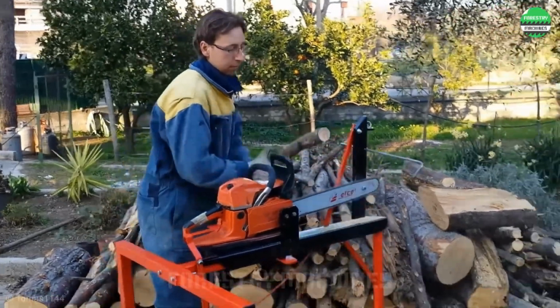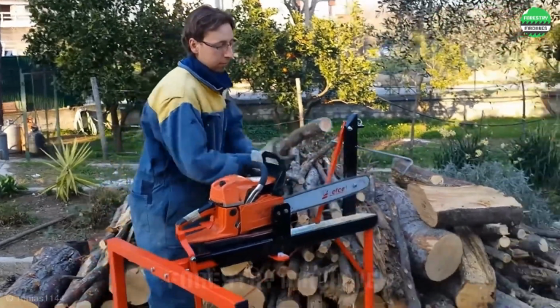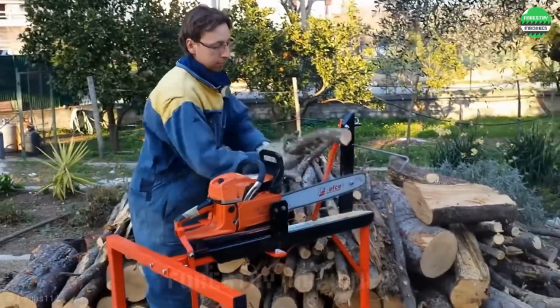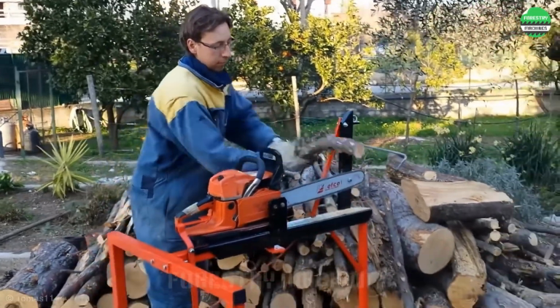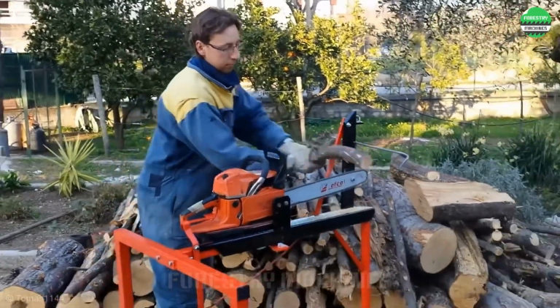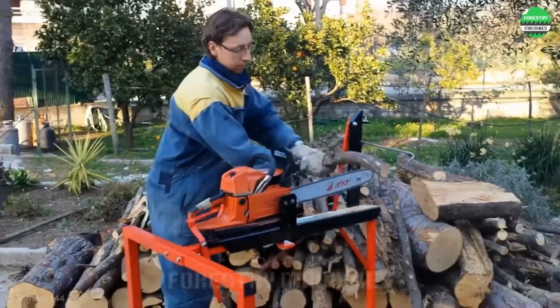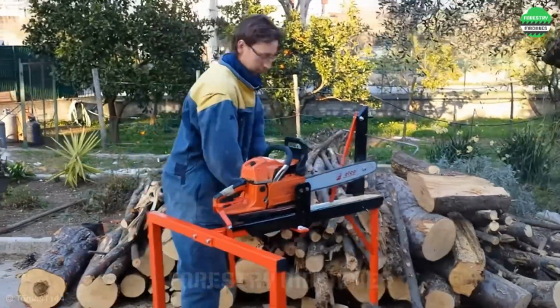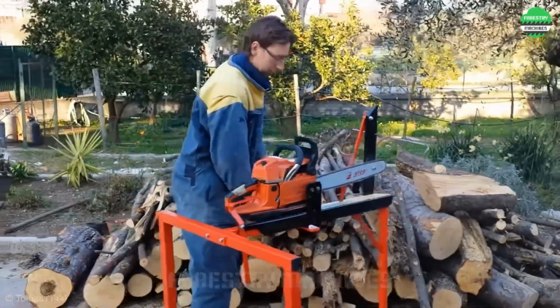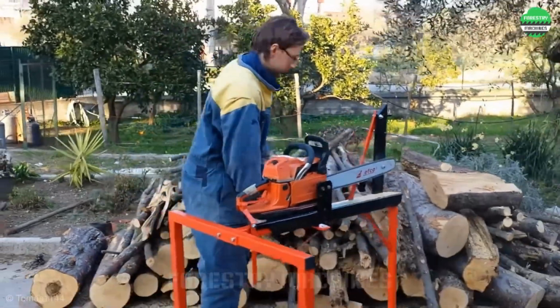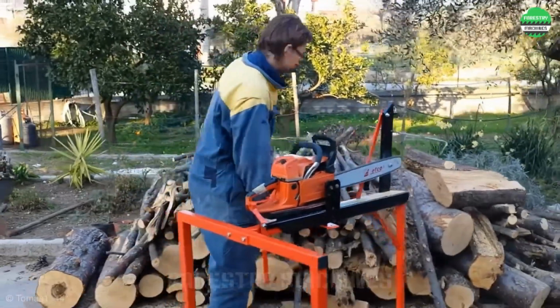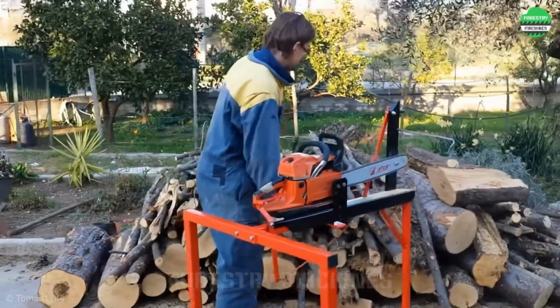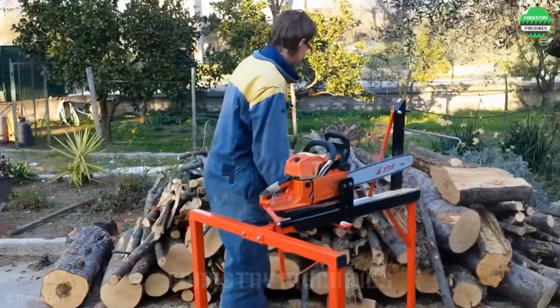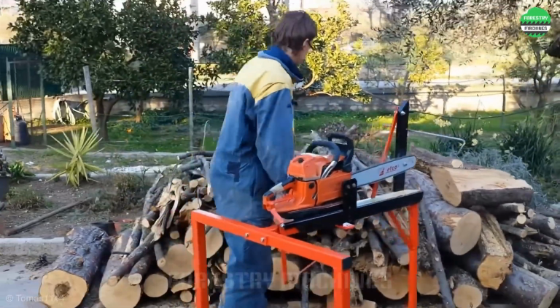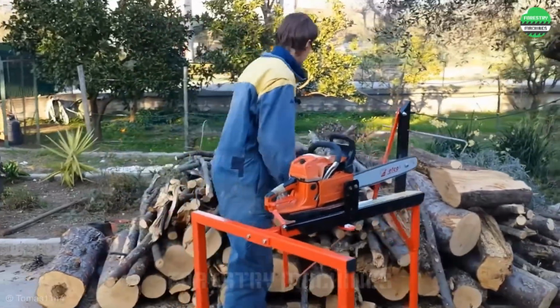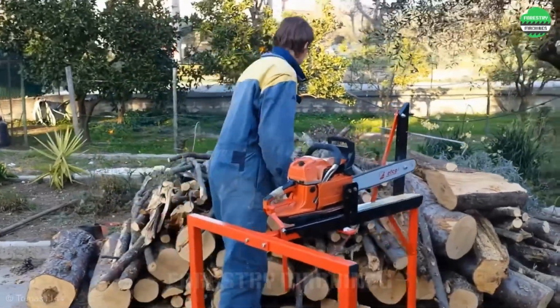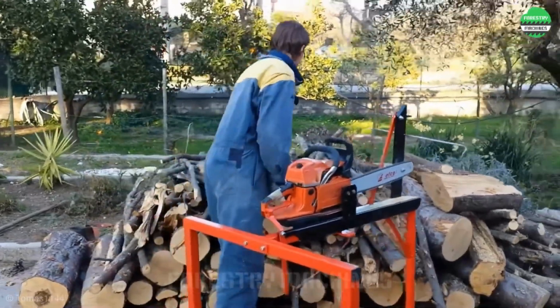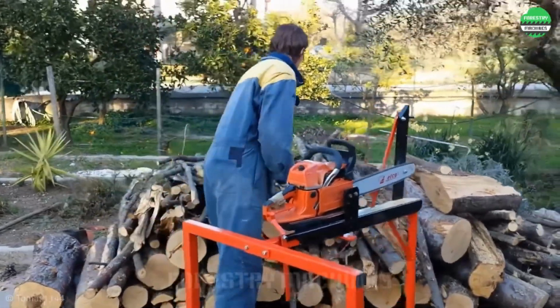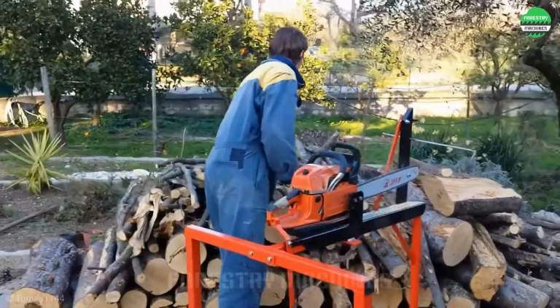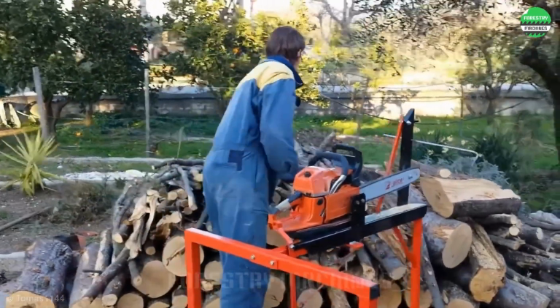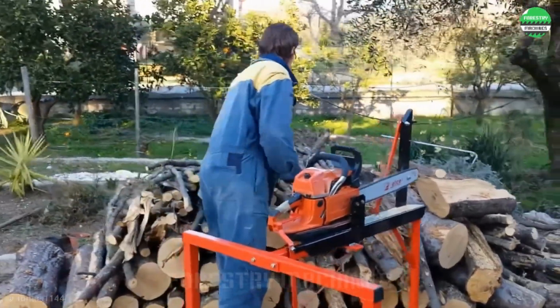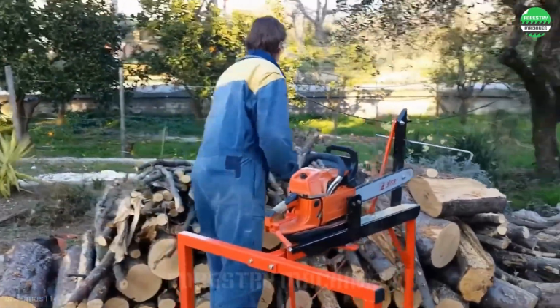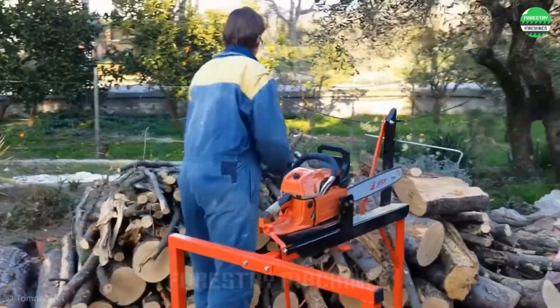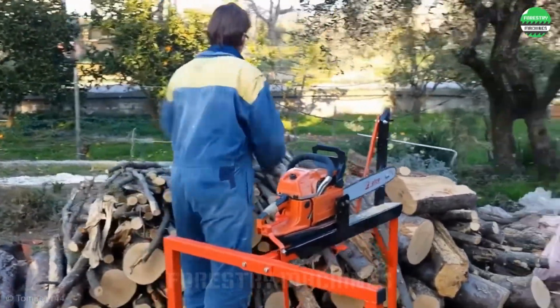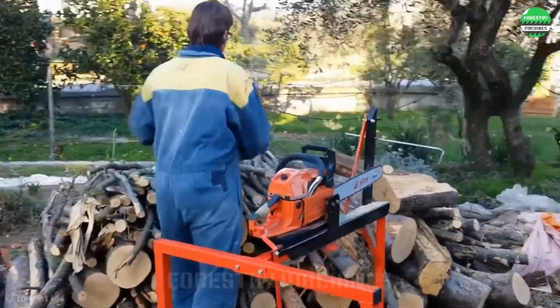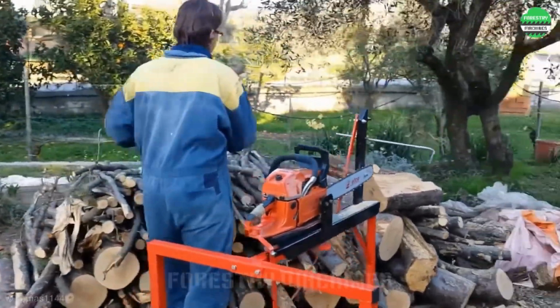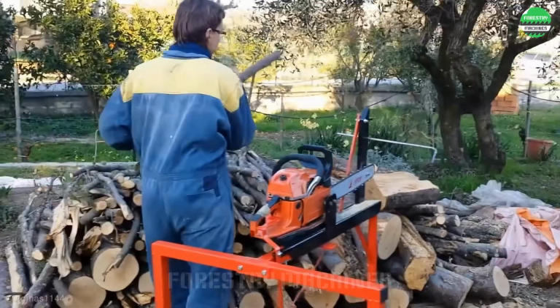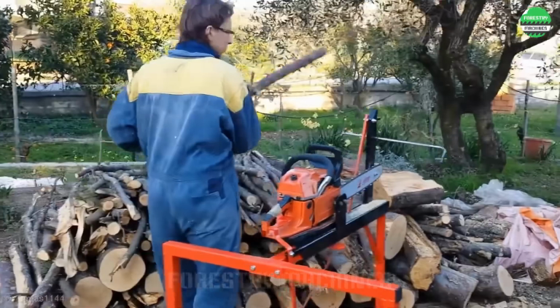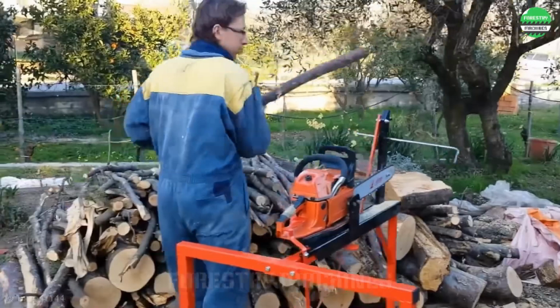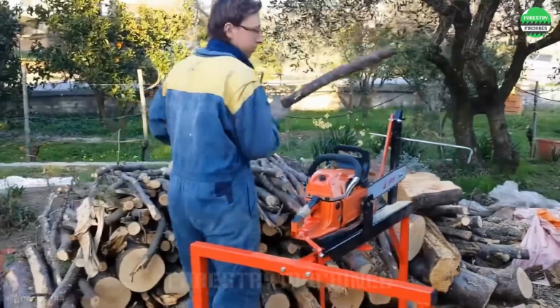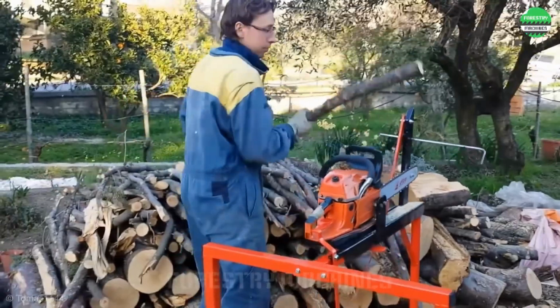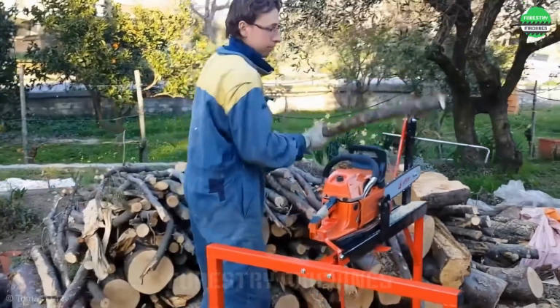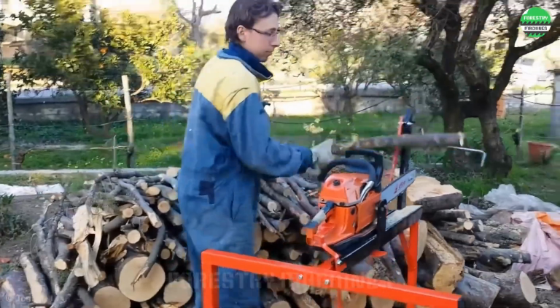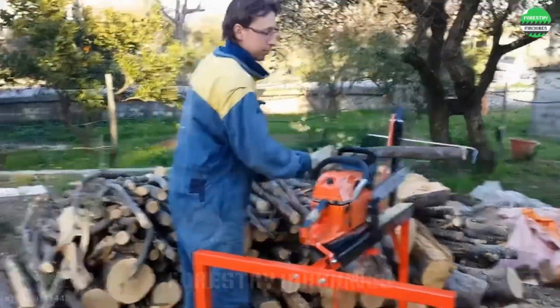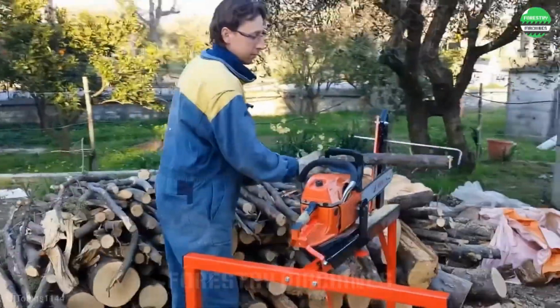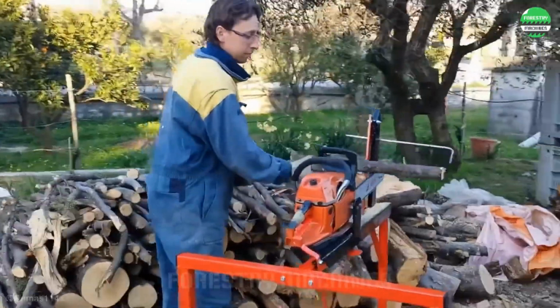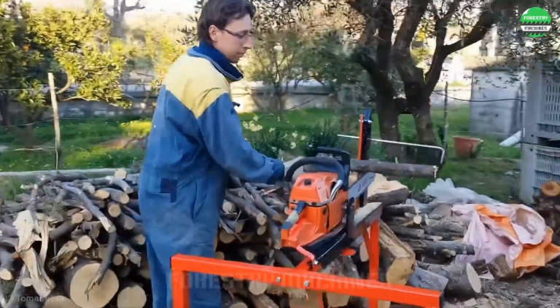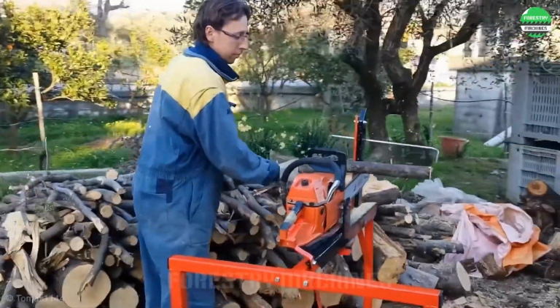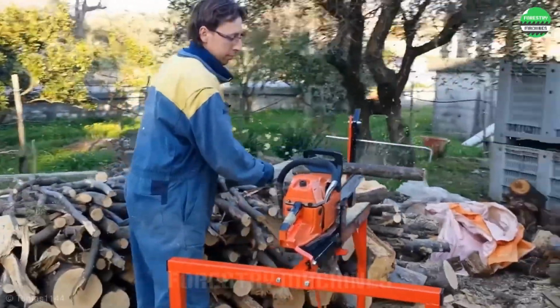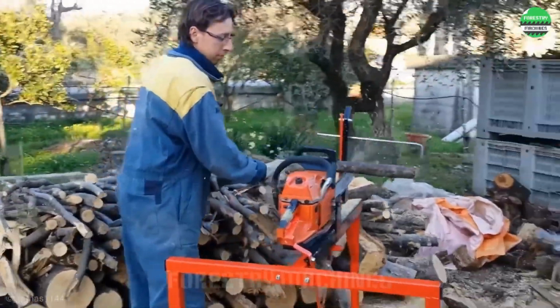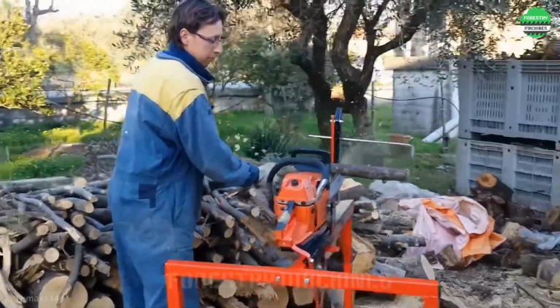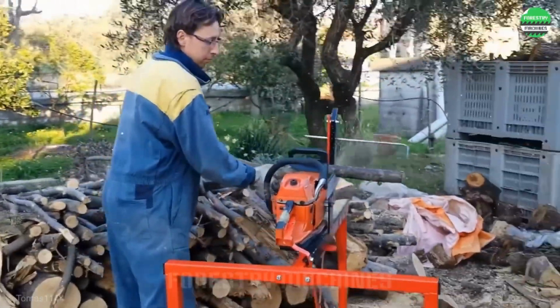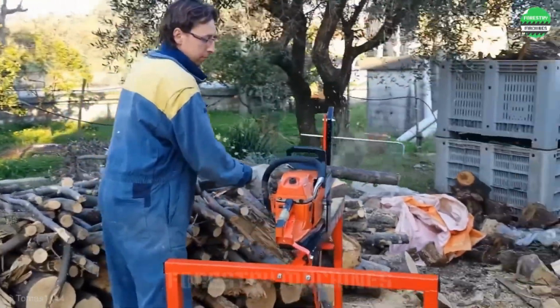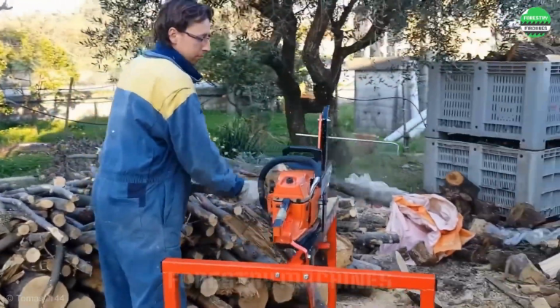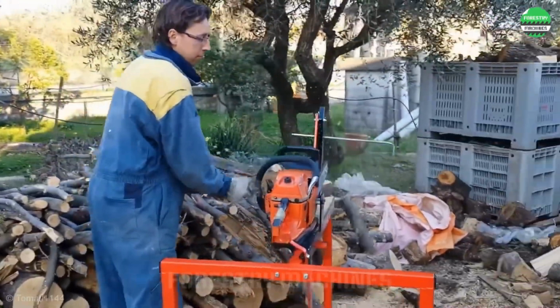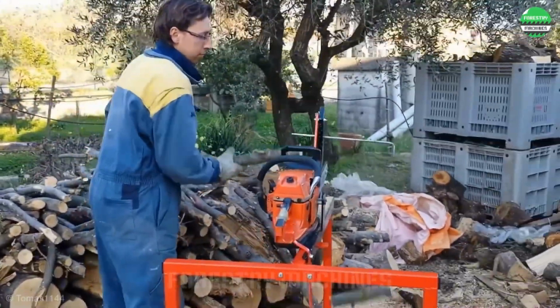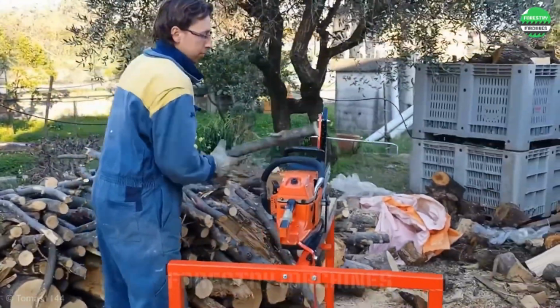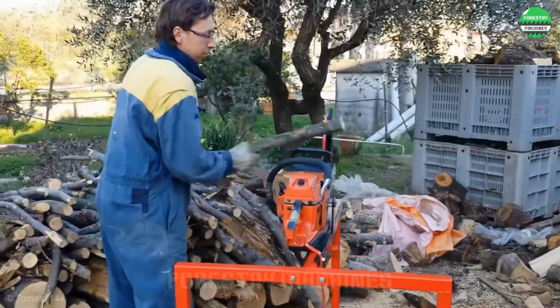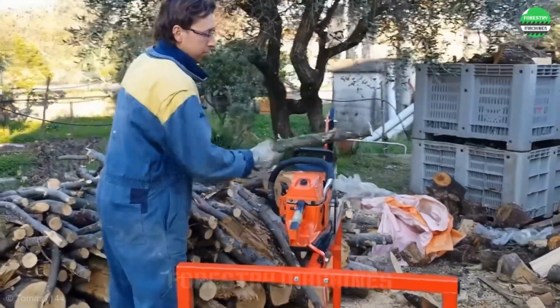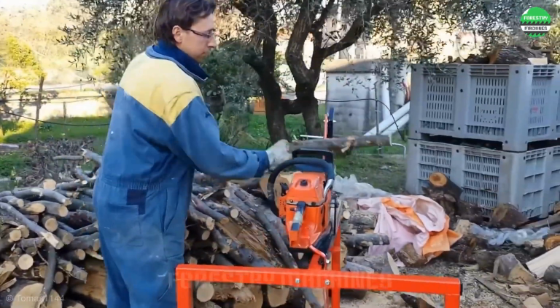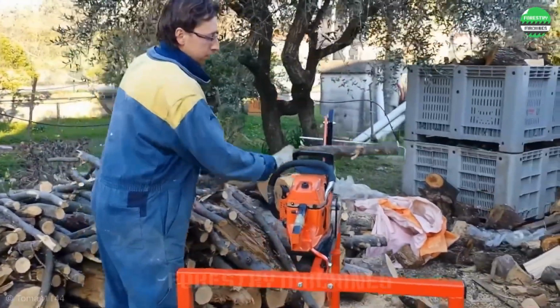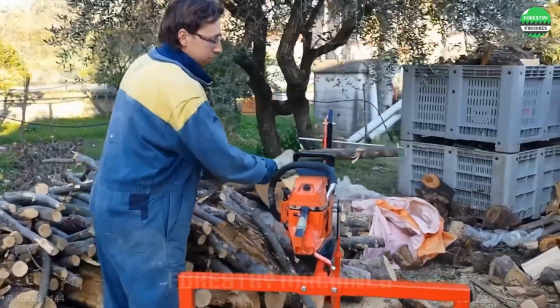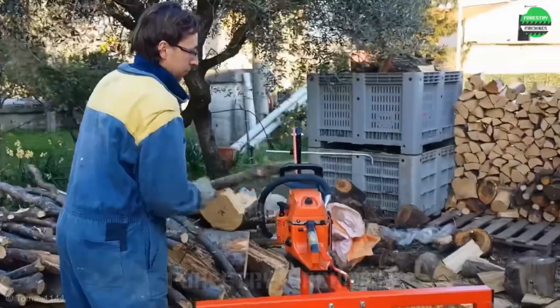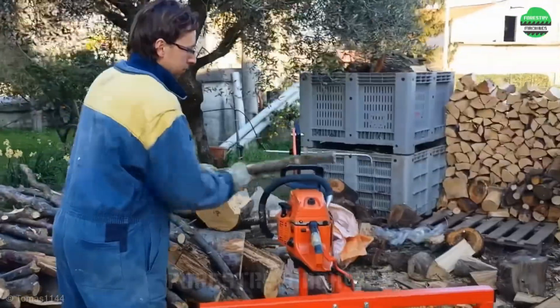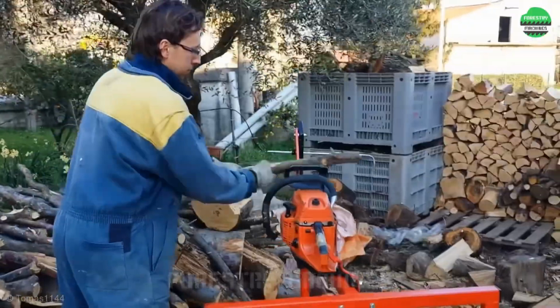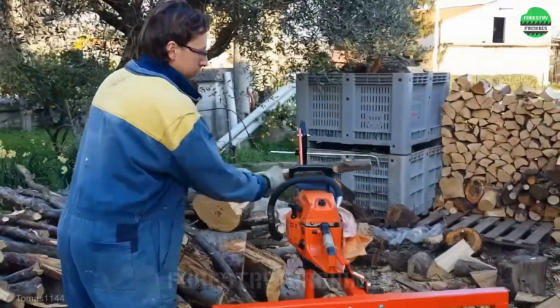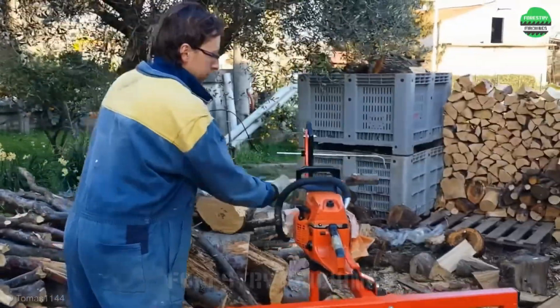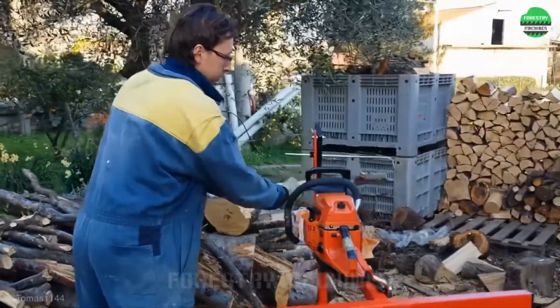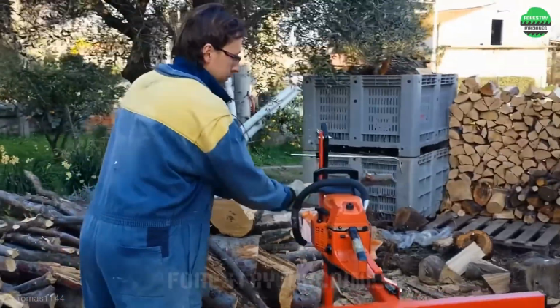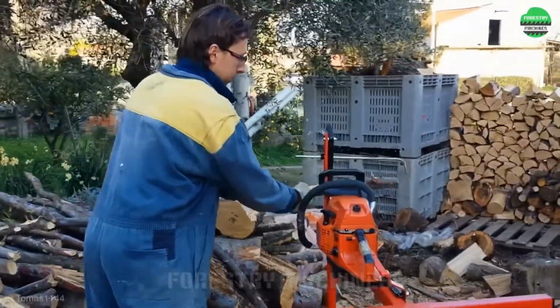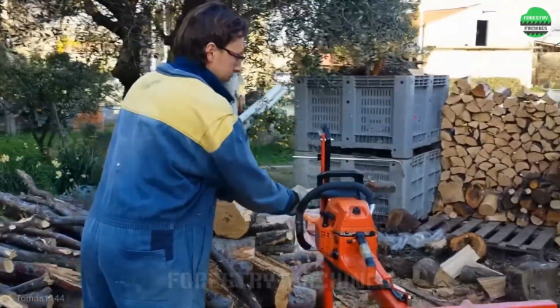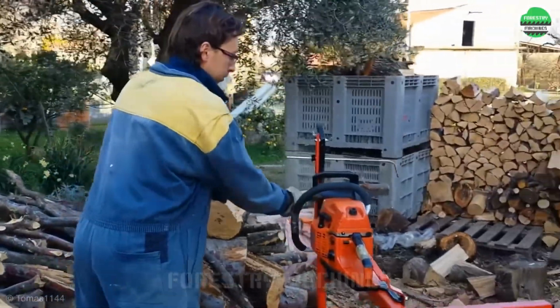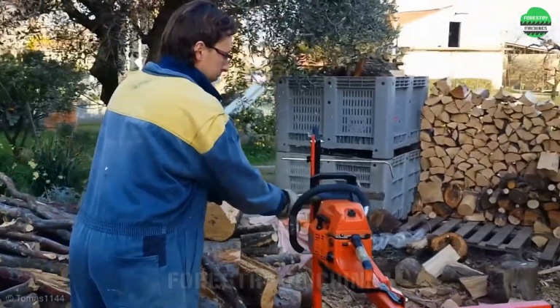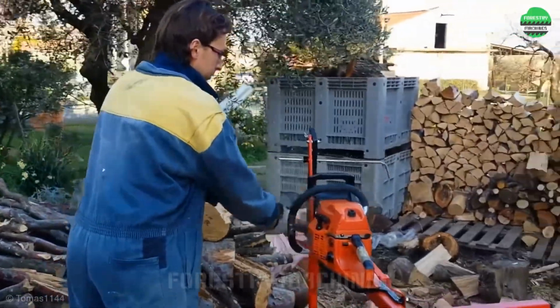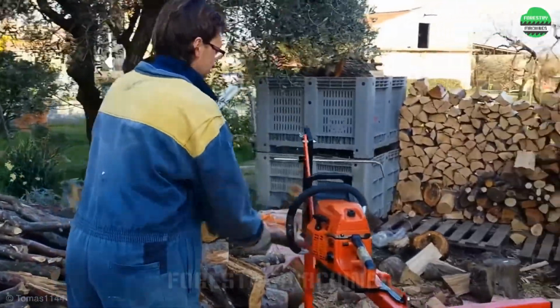Now cutting wood is a pleasure, not a chore anymore. Did you like this demonstration? Please leave your comments.